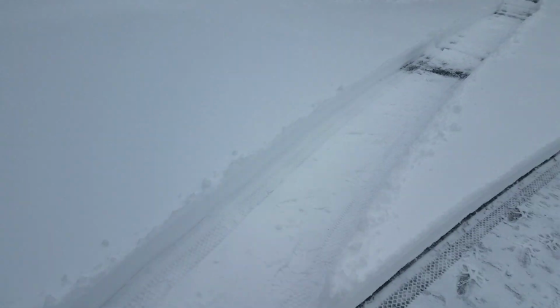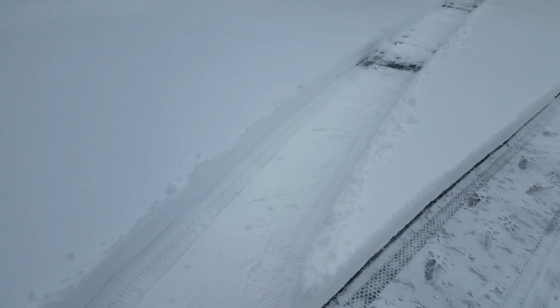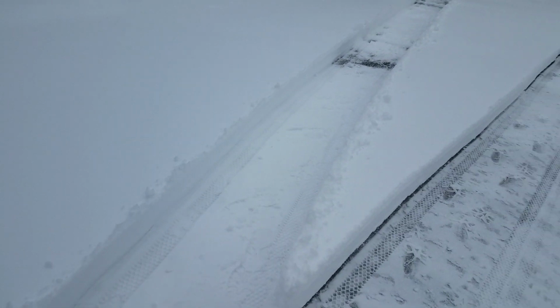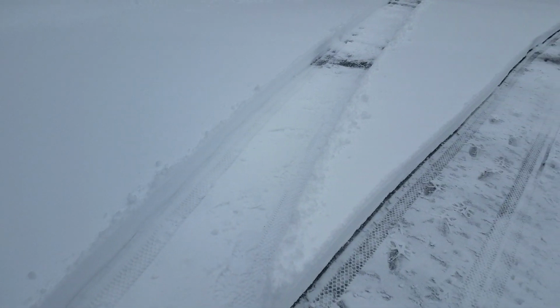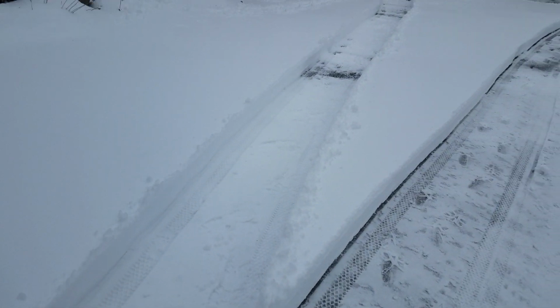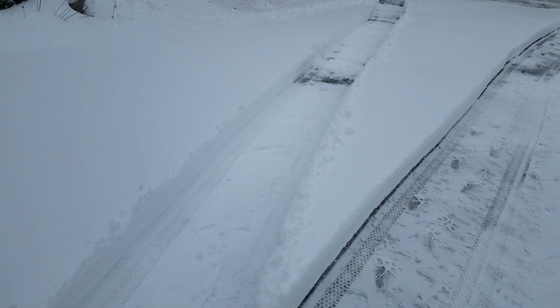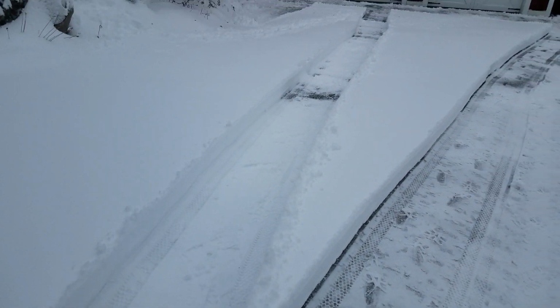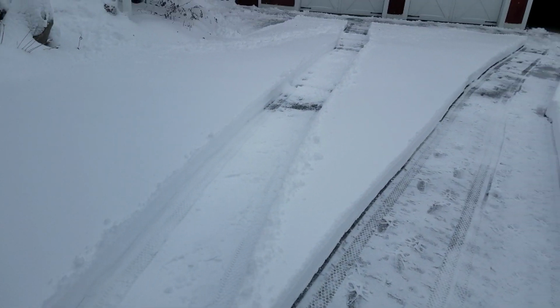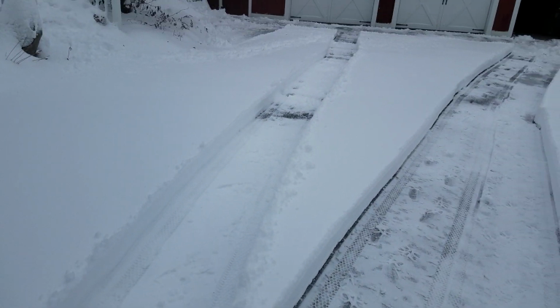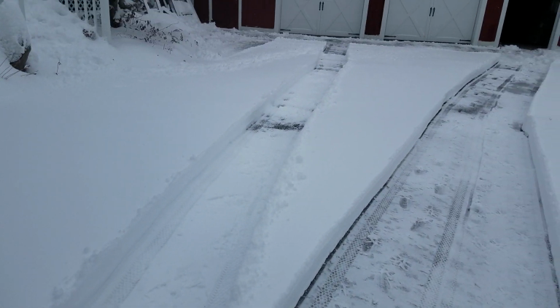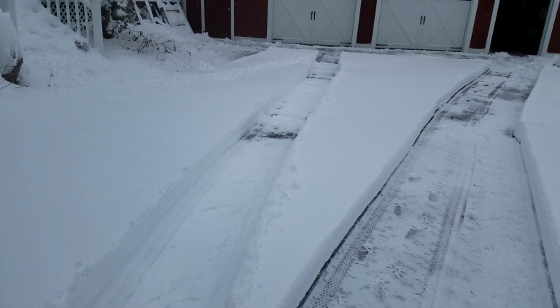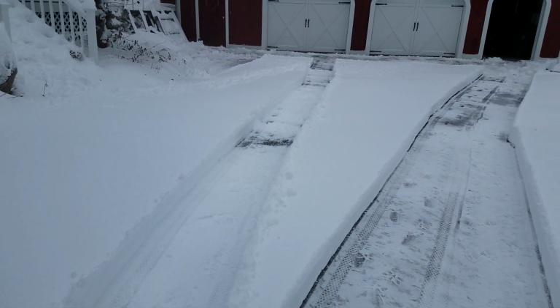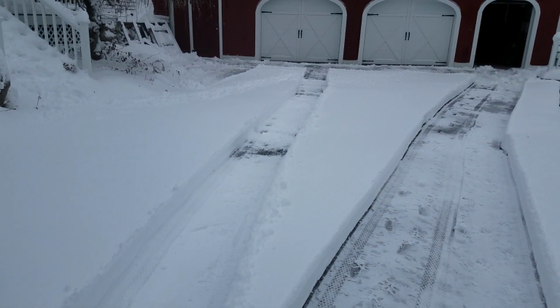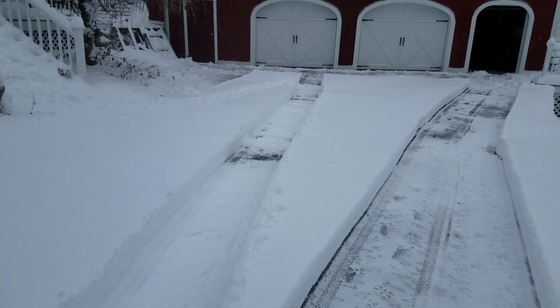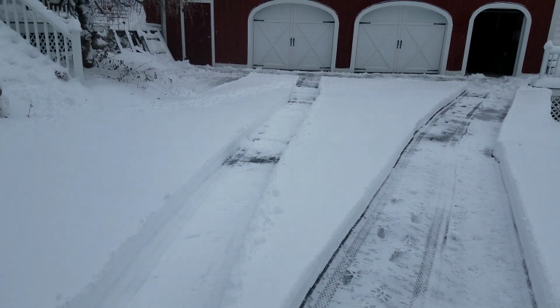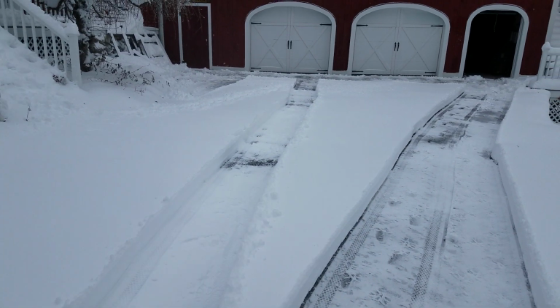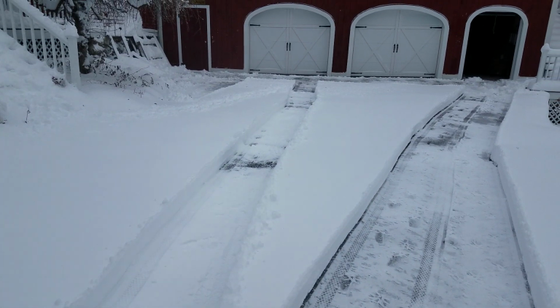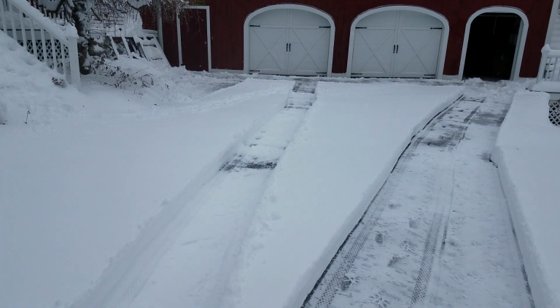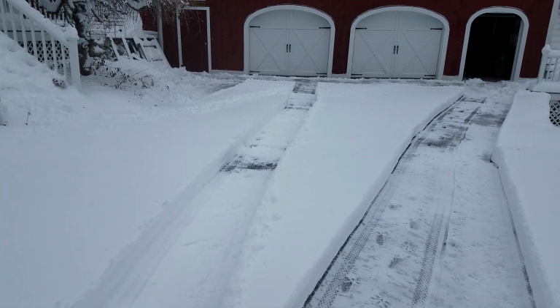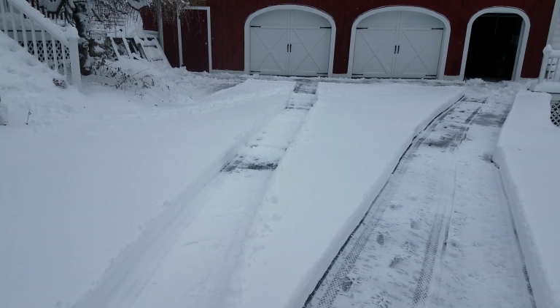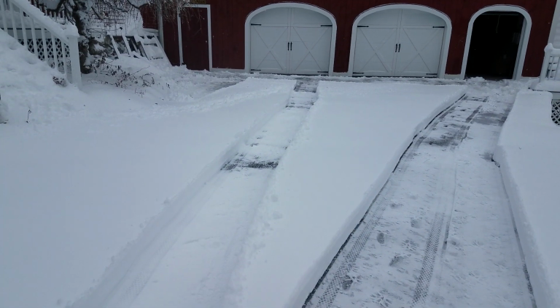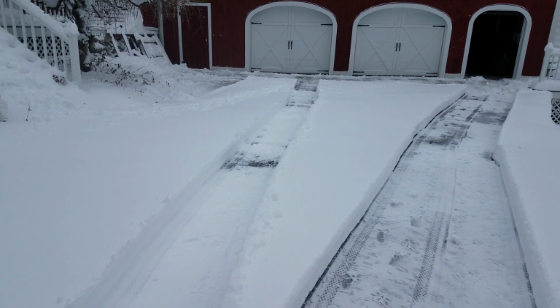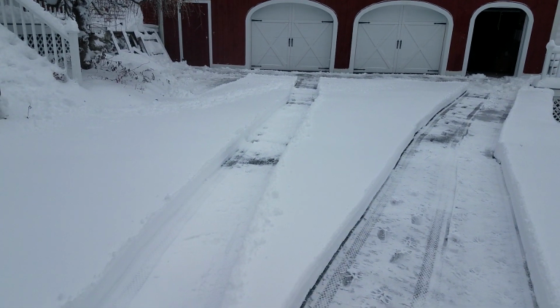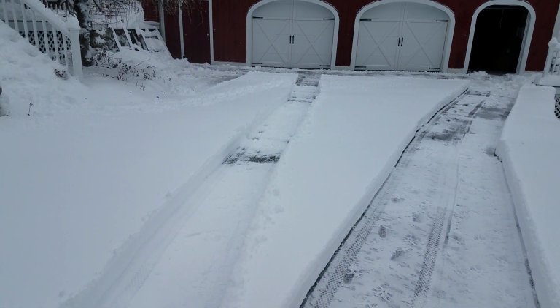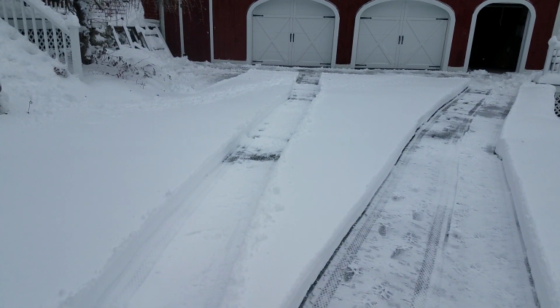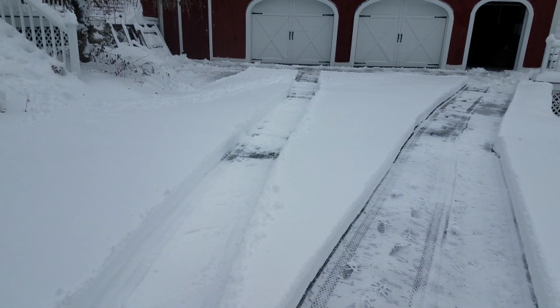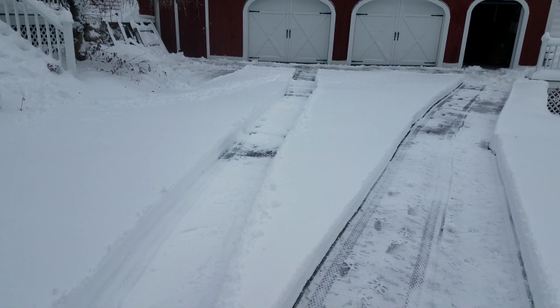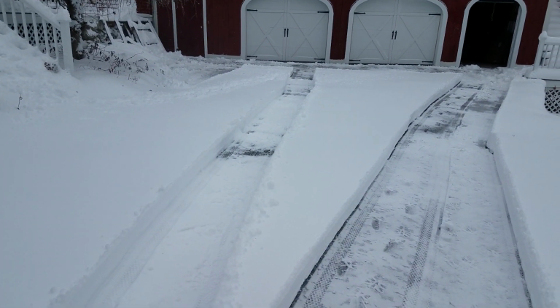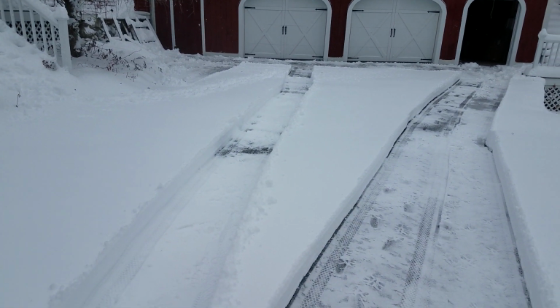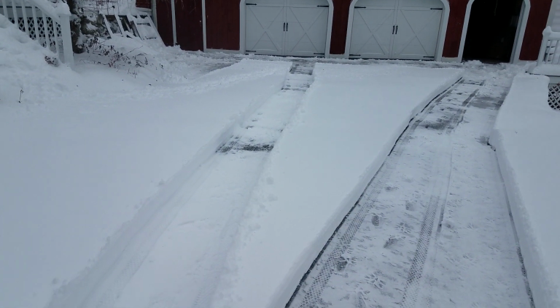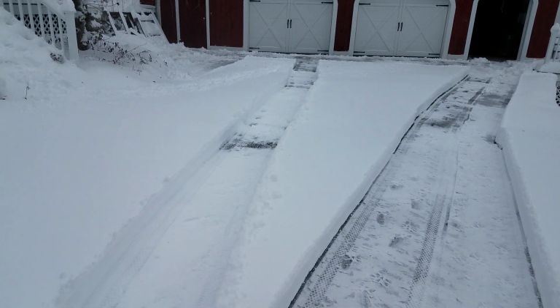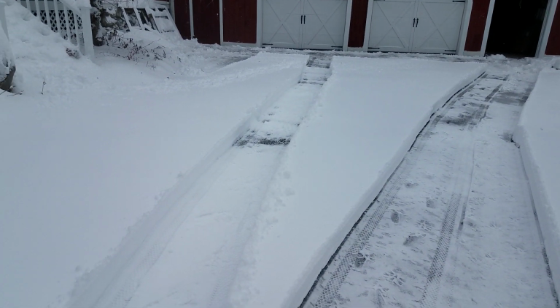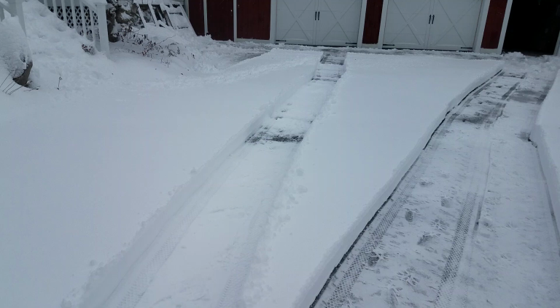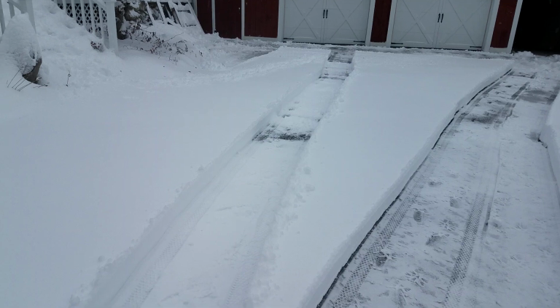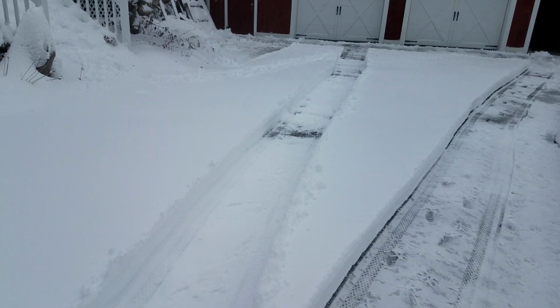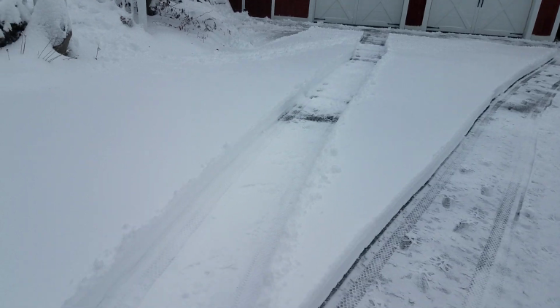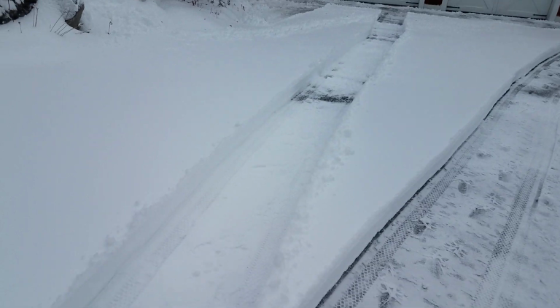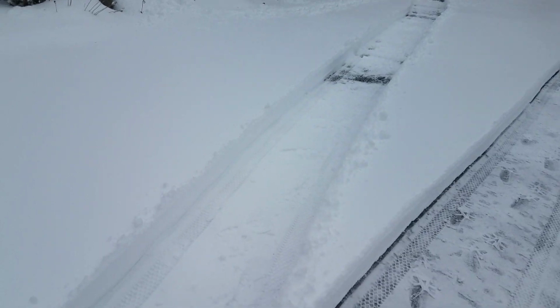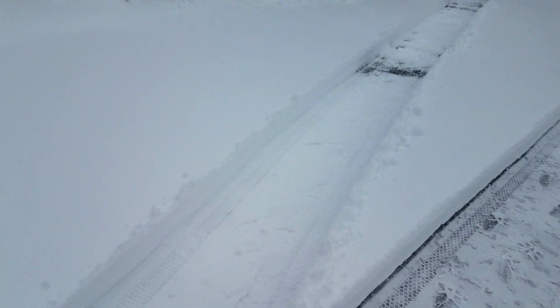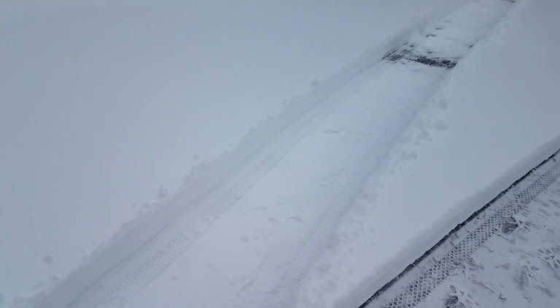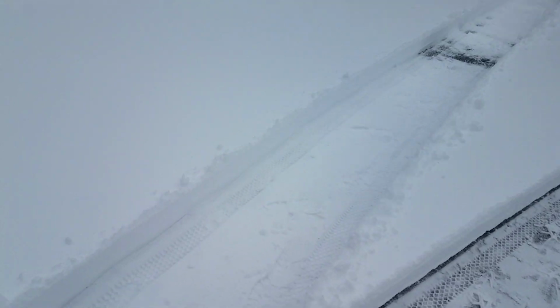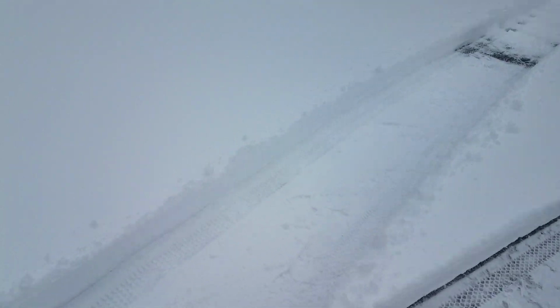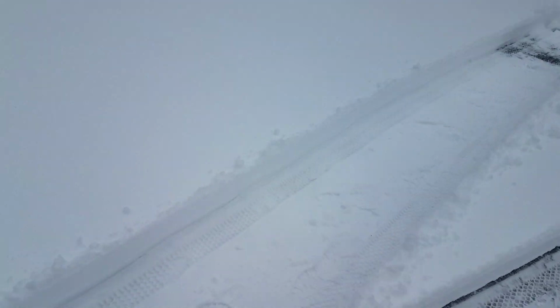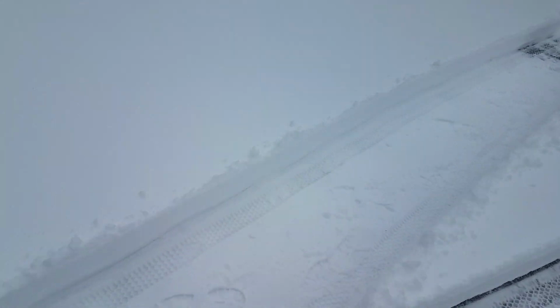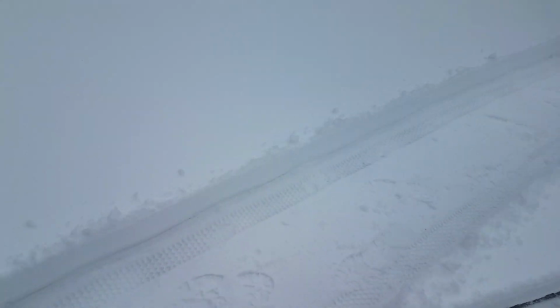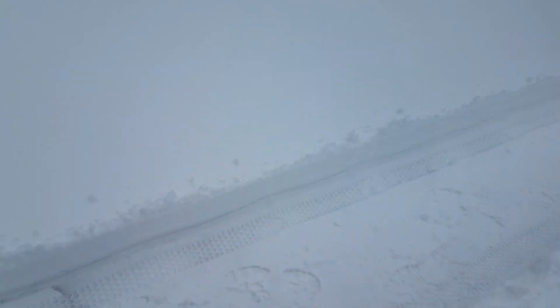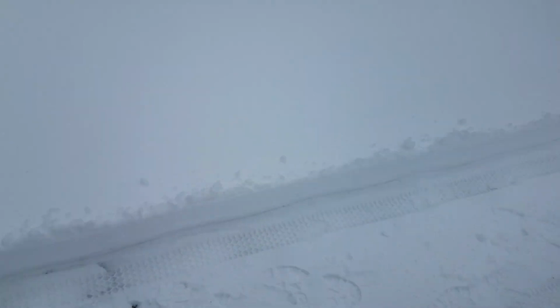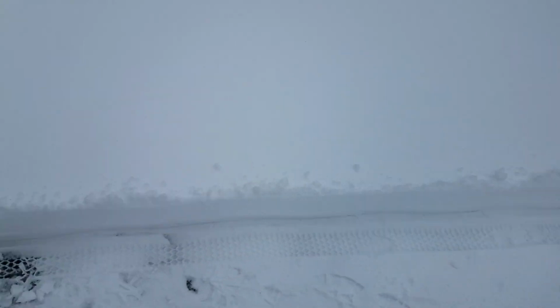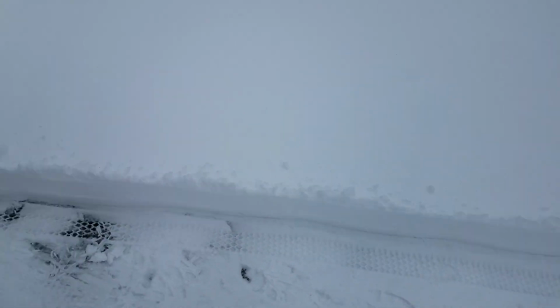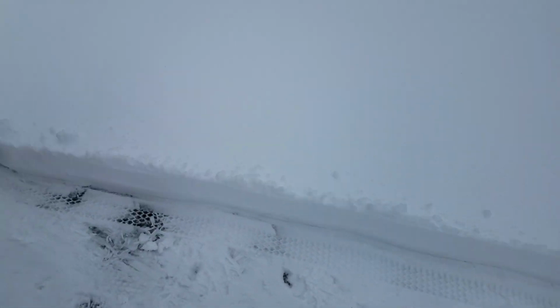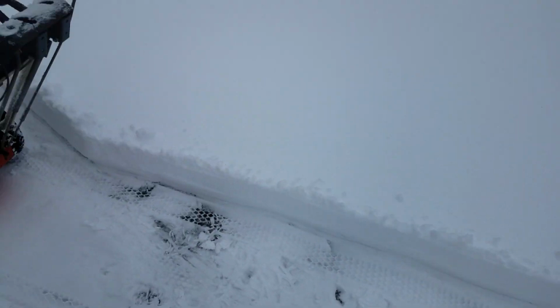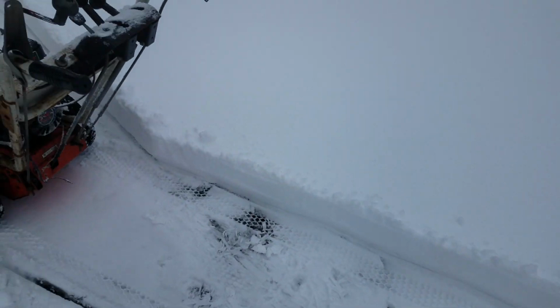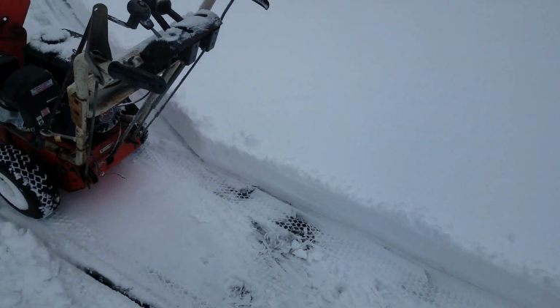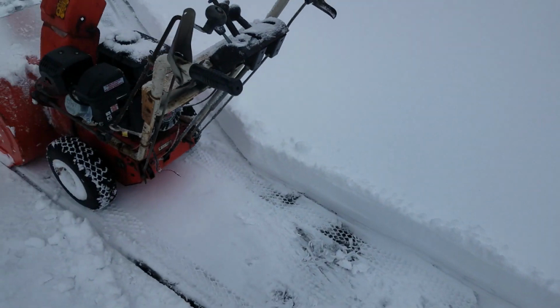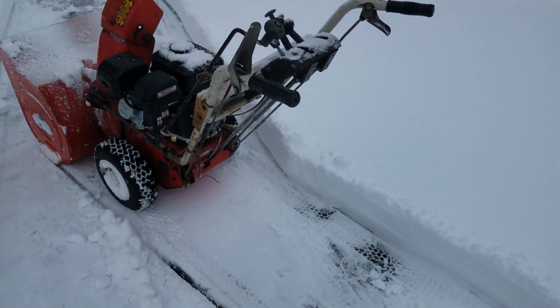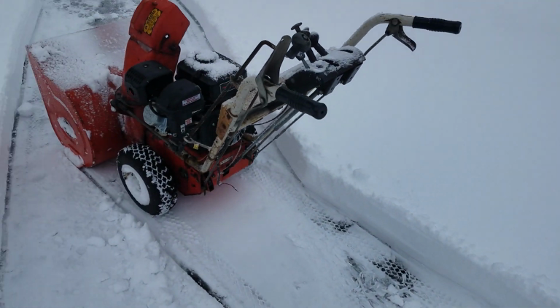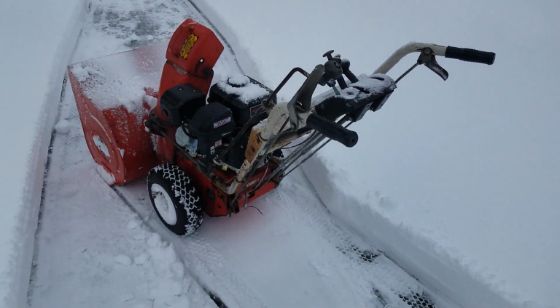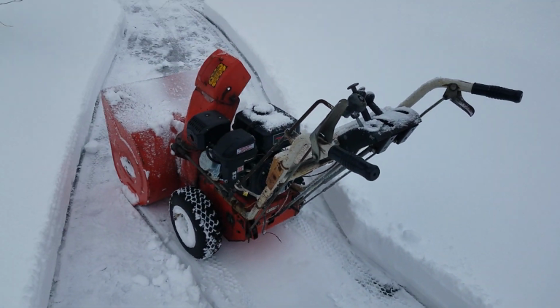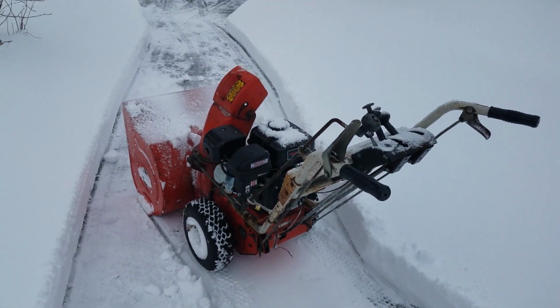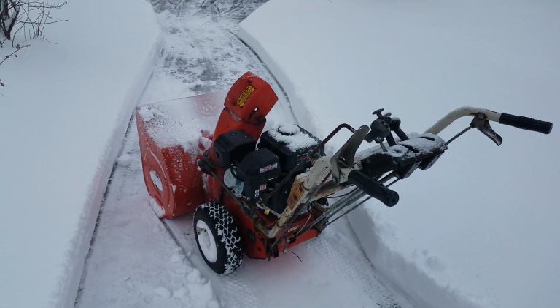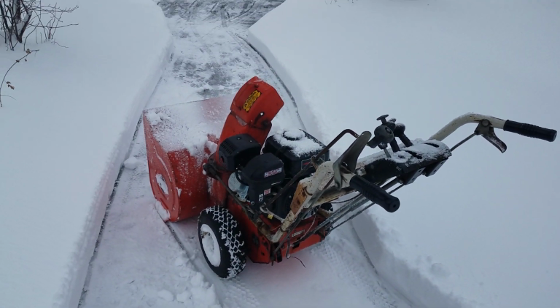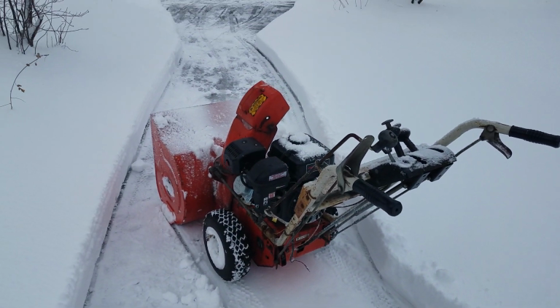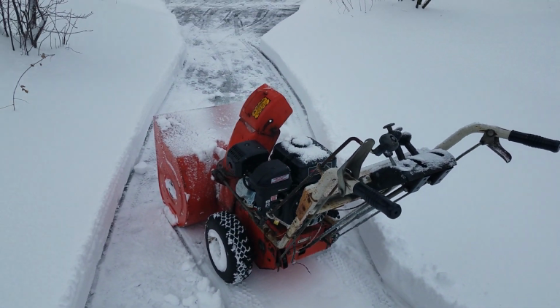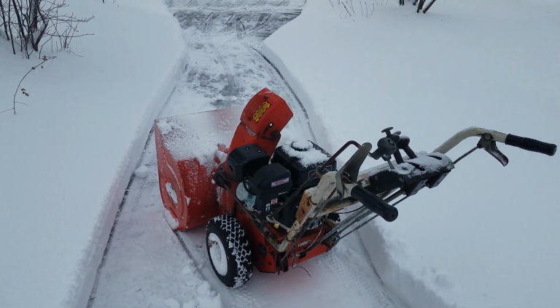That might have been a little bit fast for it, but you can see it still laid a pretty clean section through here and didn't bog at all.